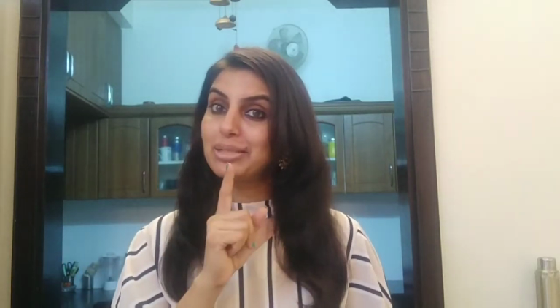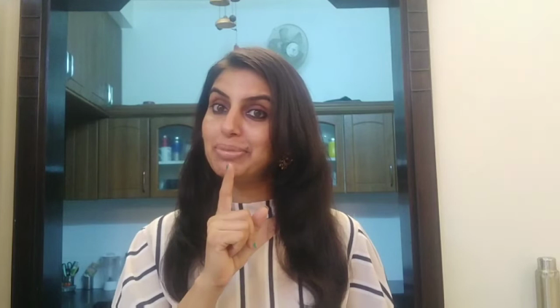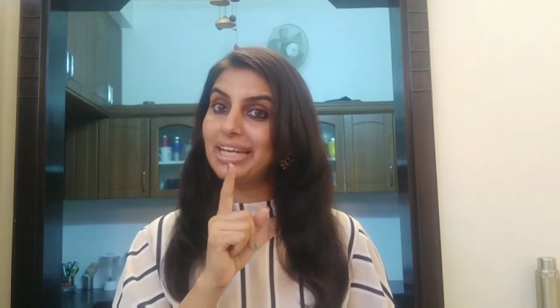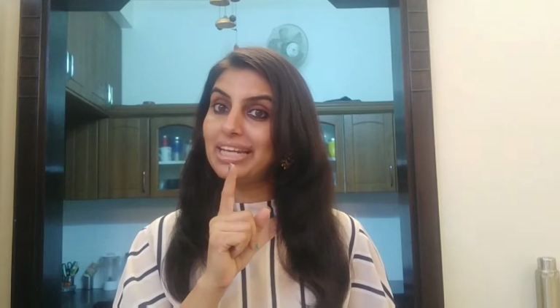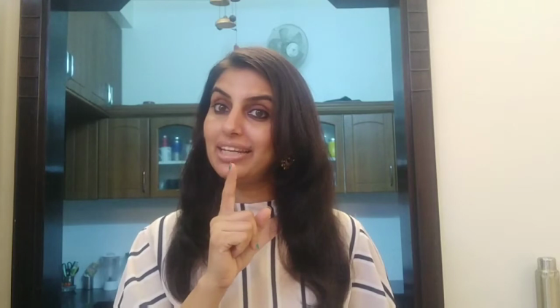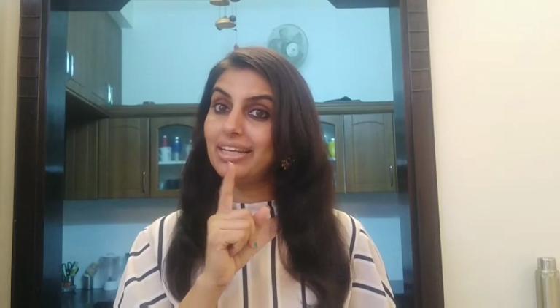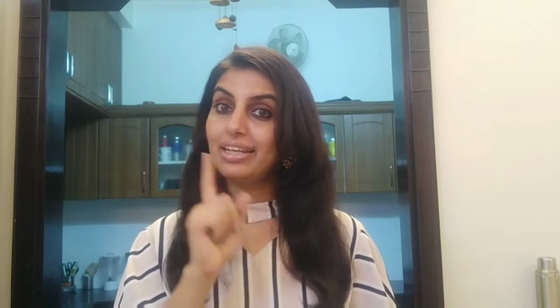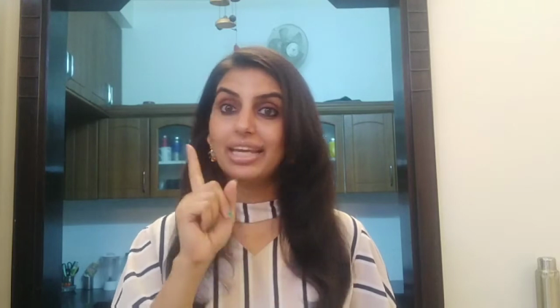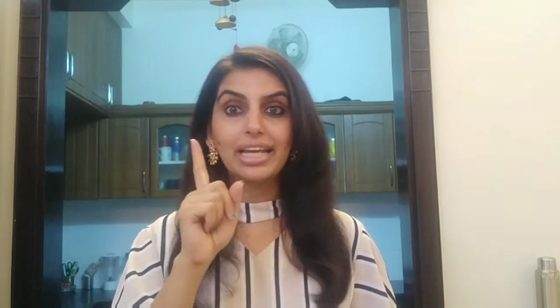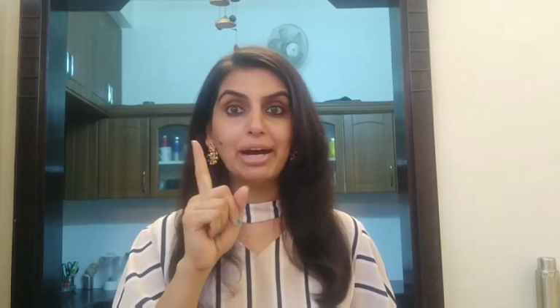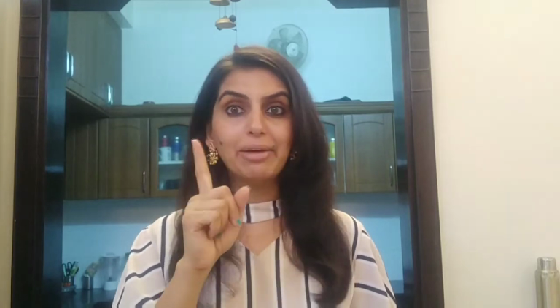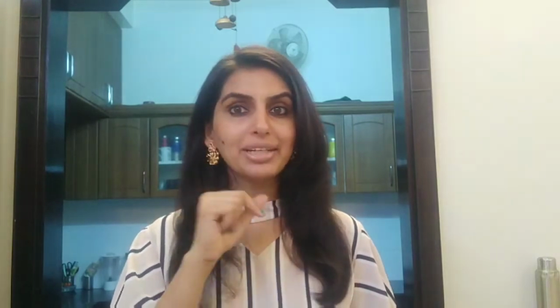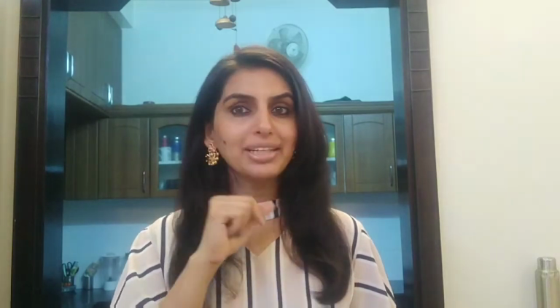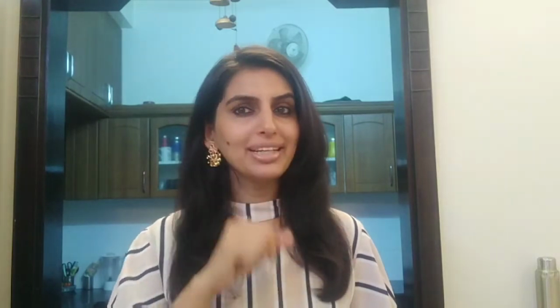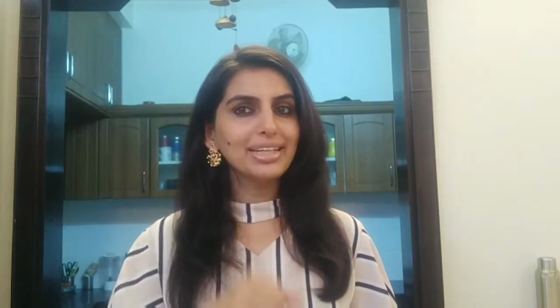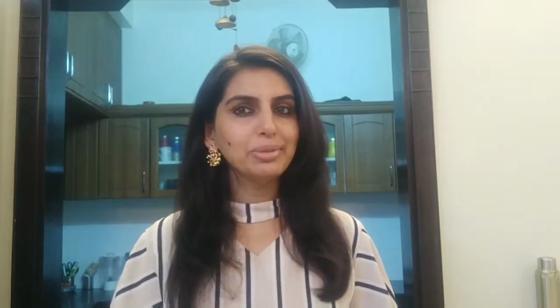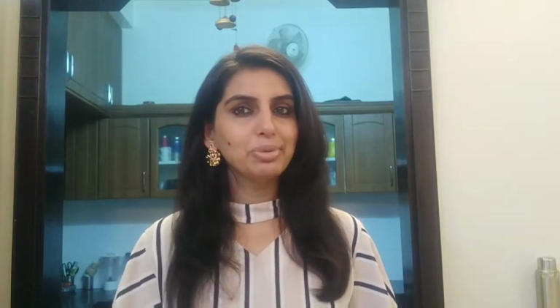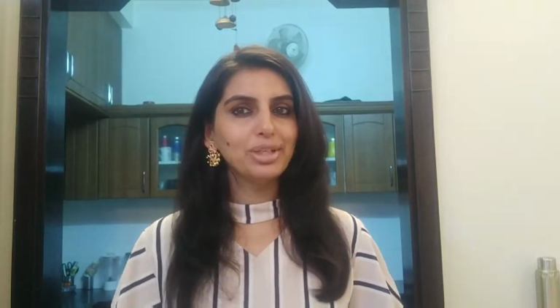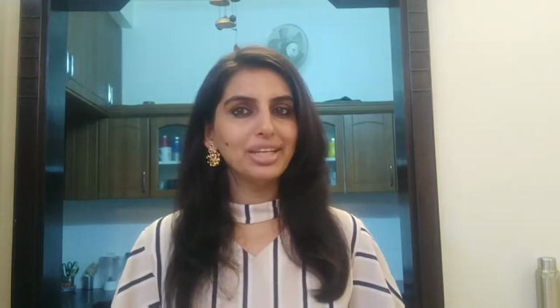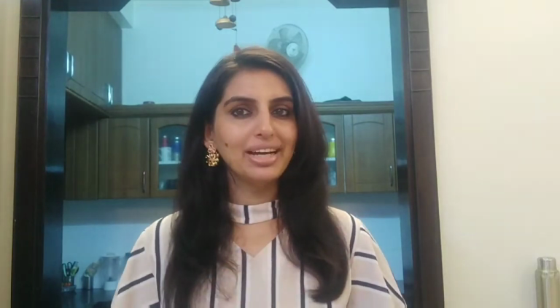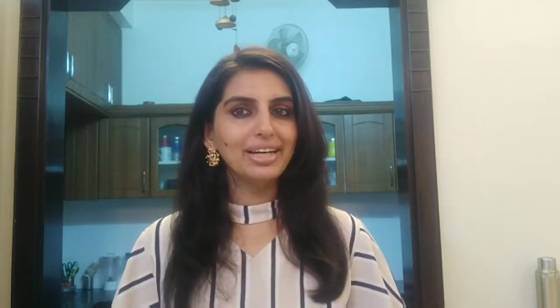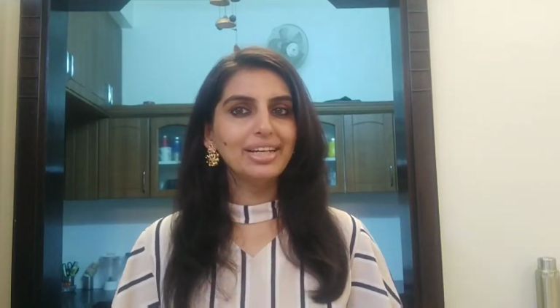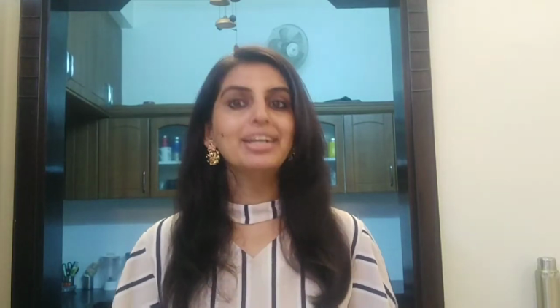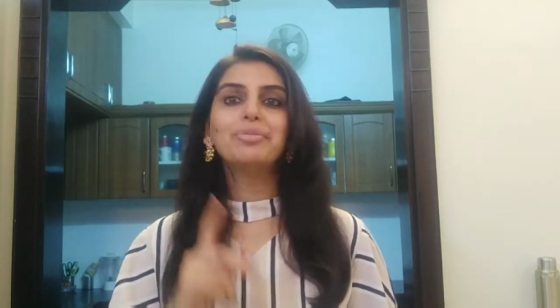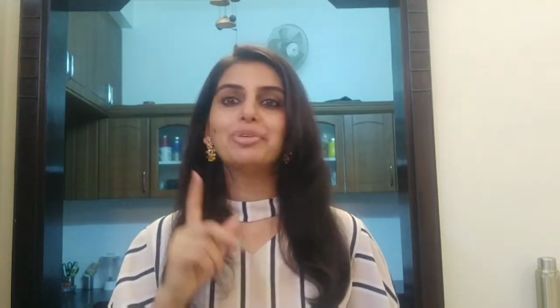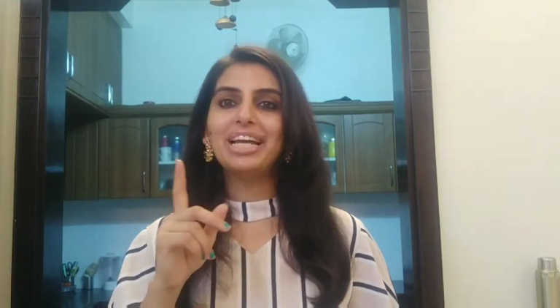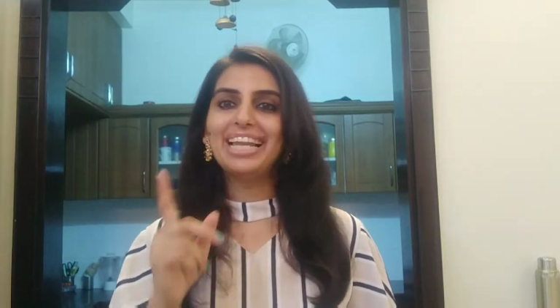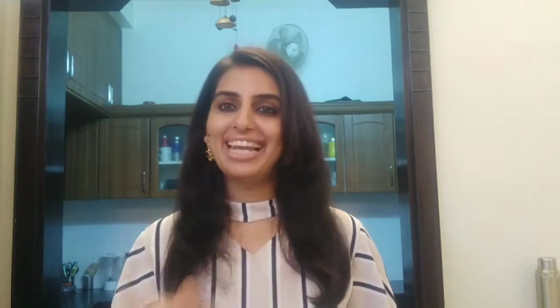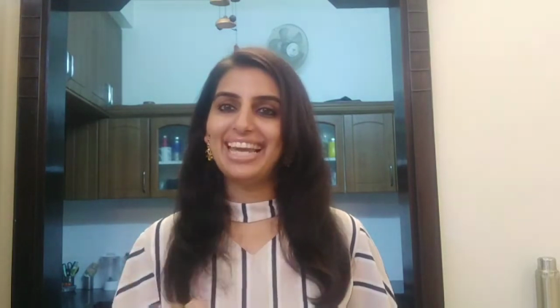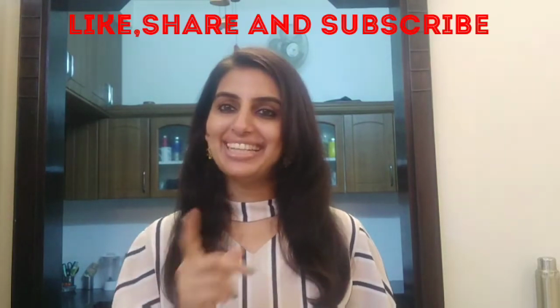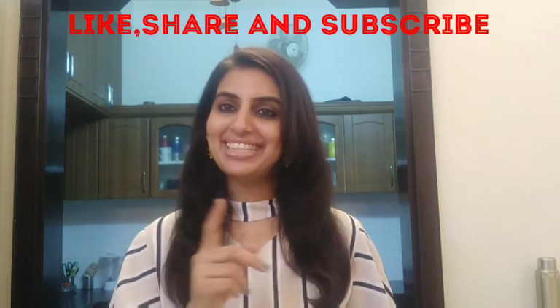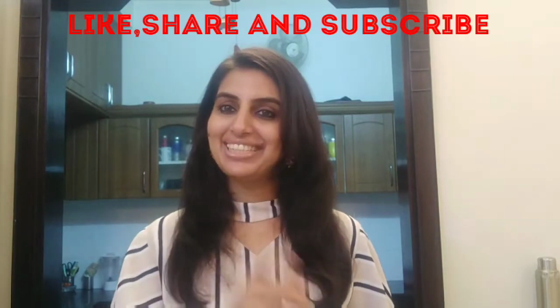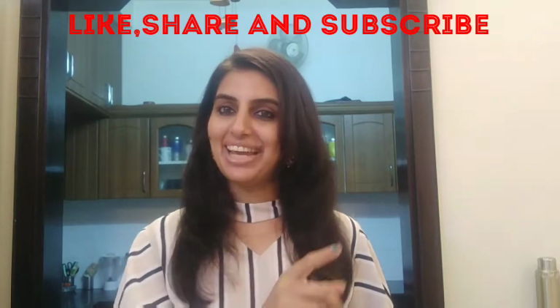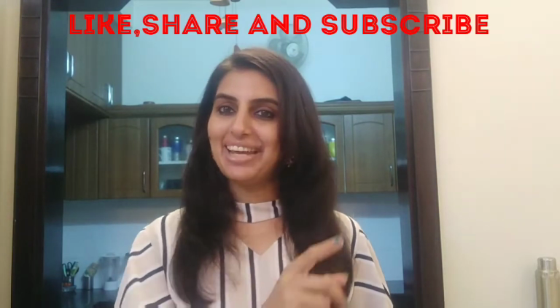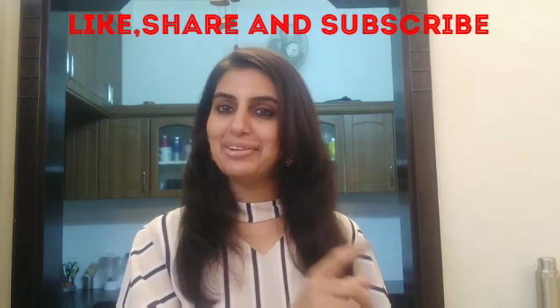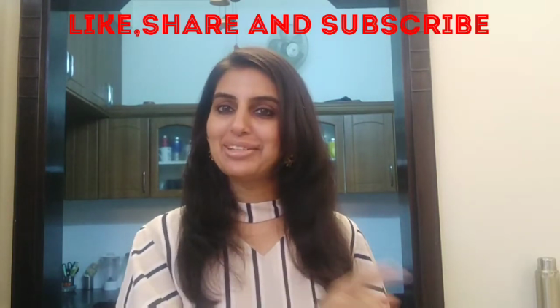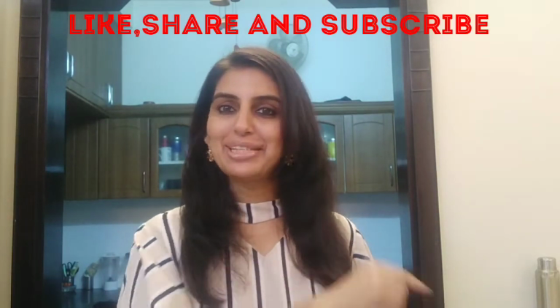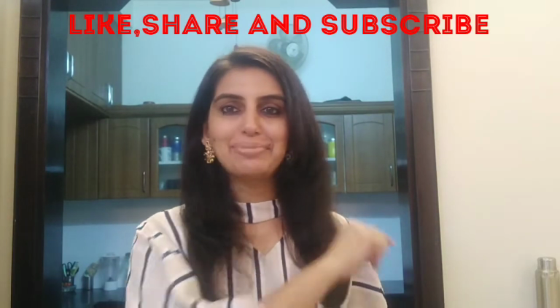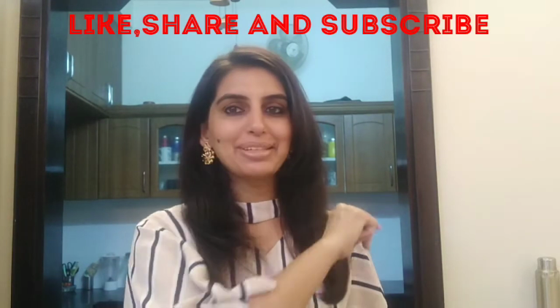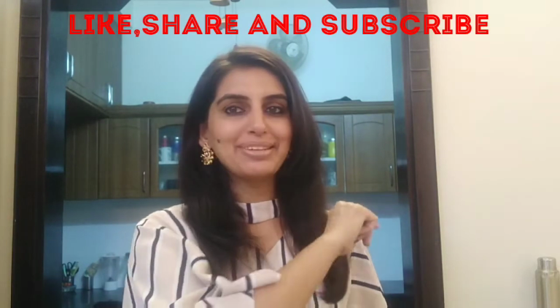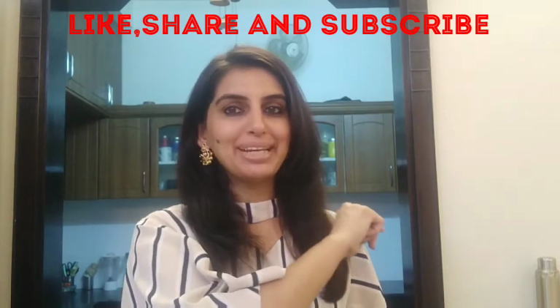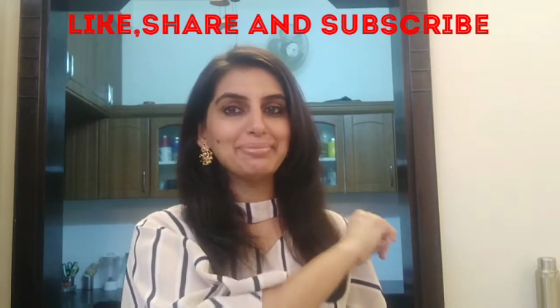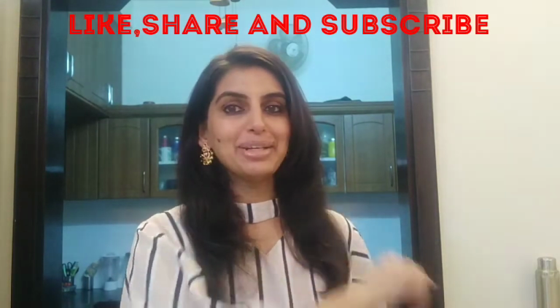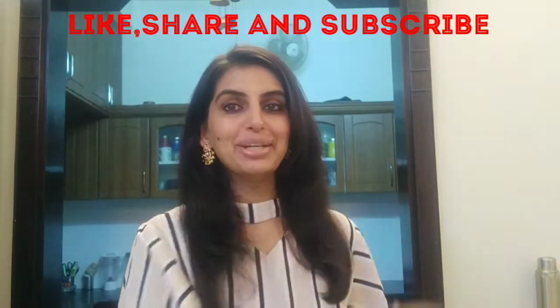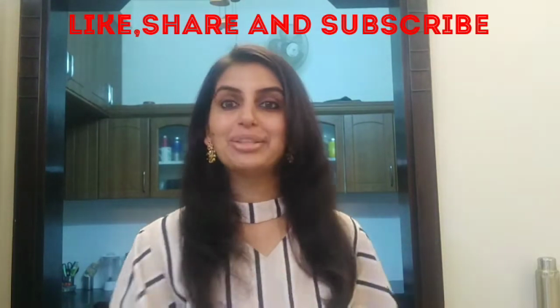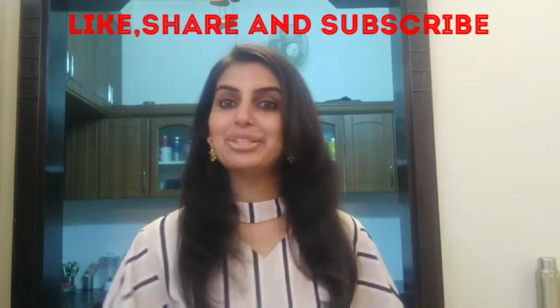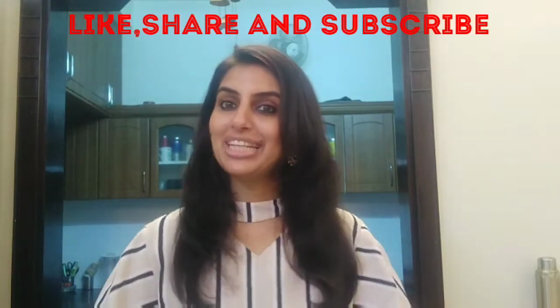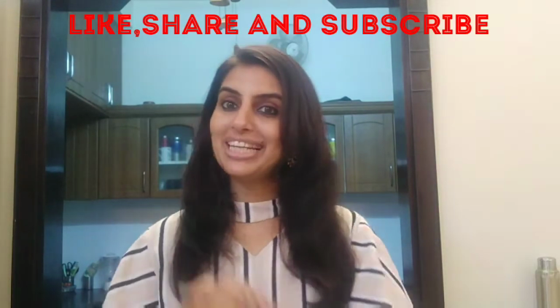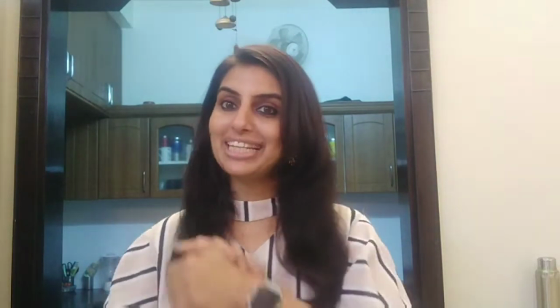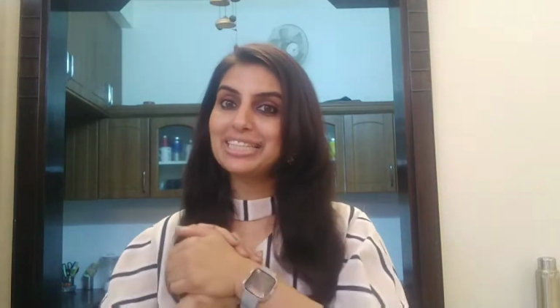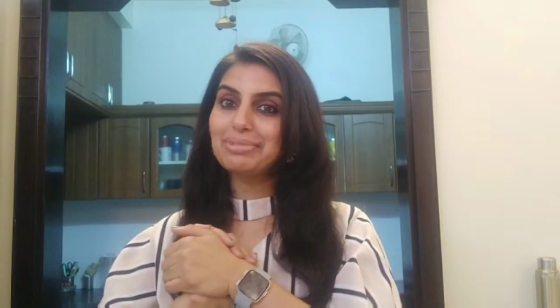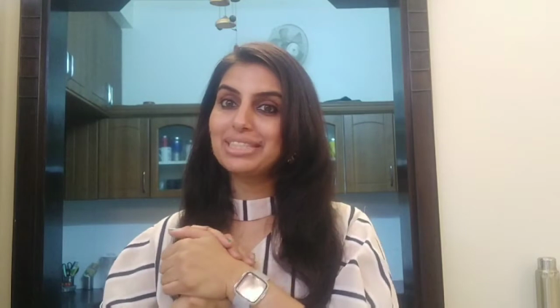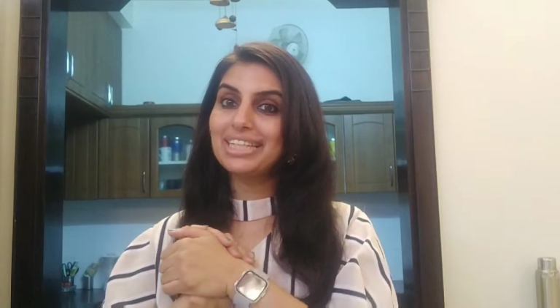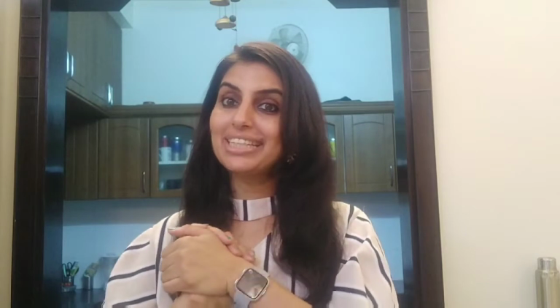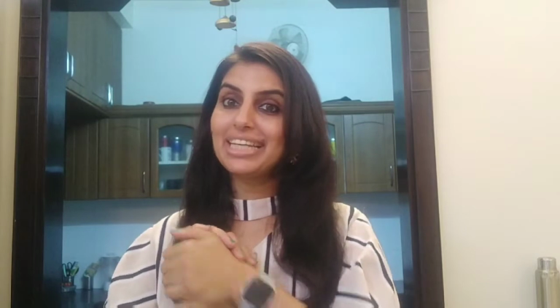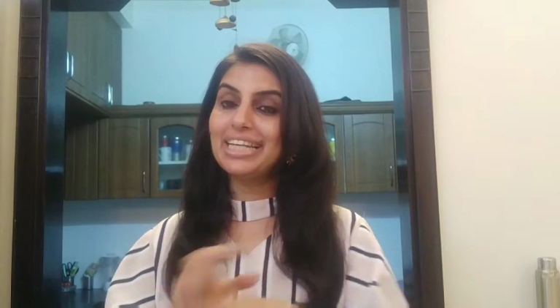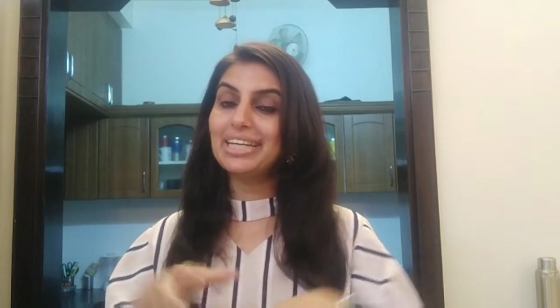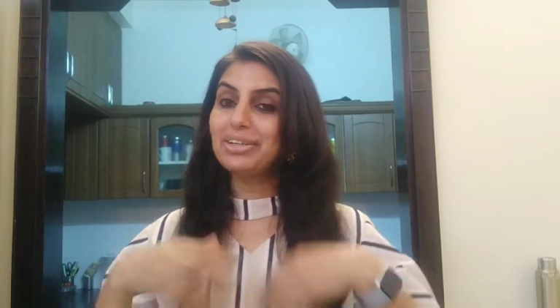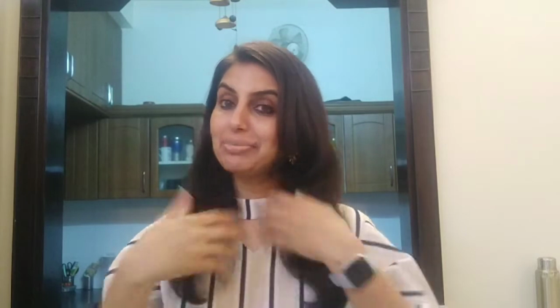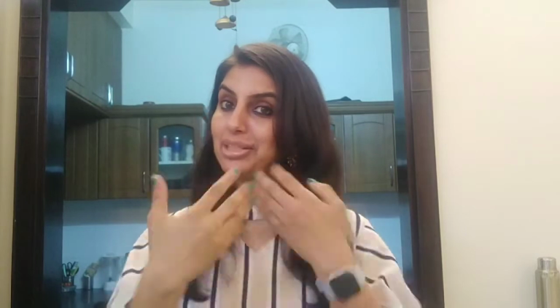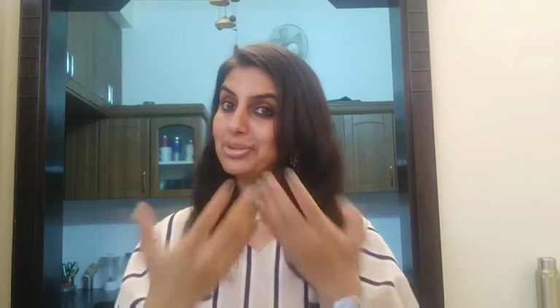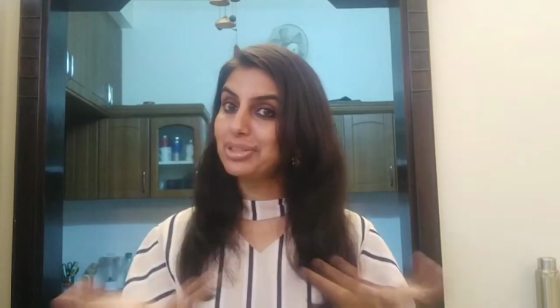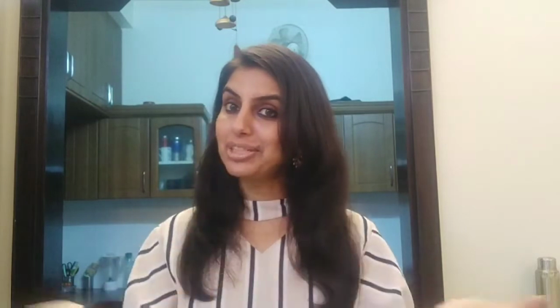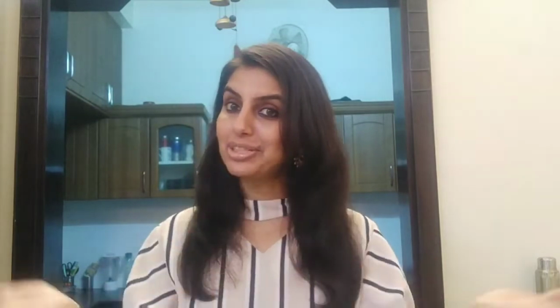Don't forget to like, share and subscribe. Let's go to the kitchen and make doughnuts.